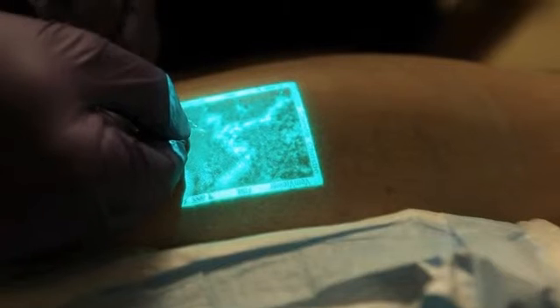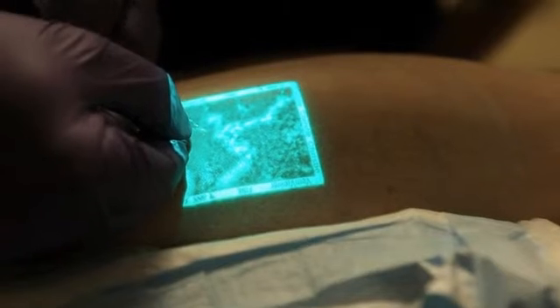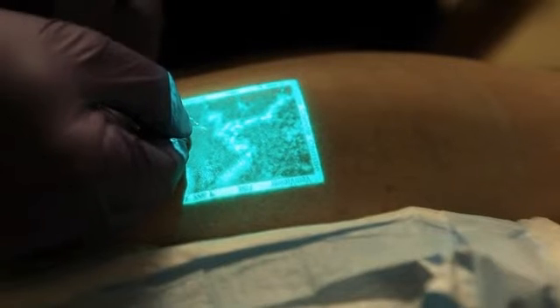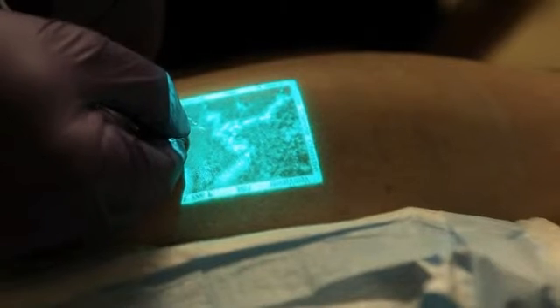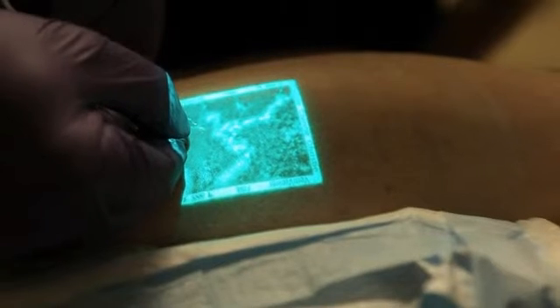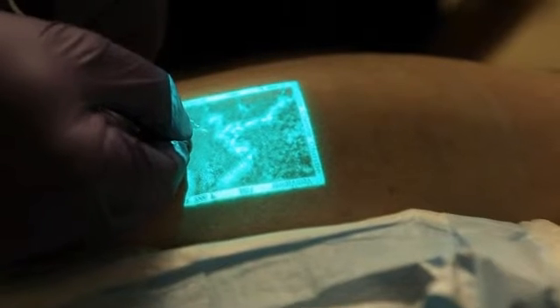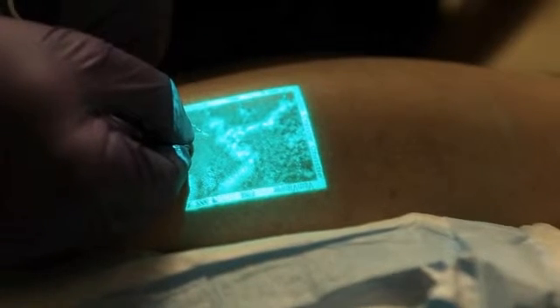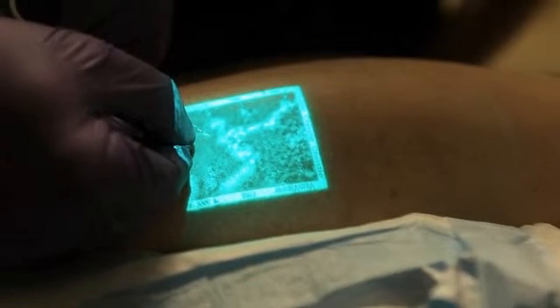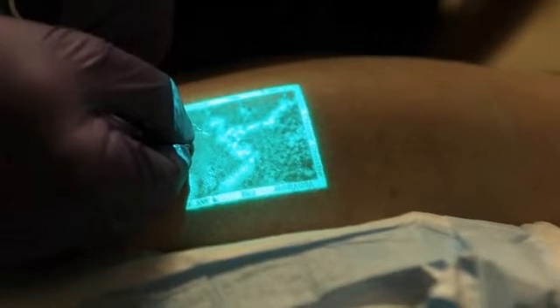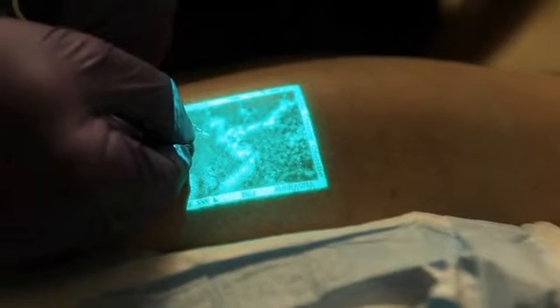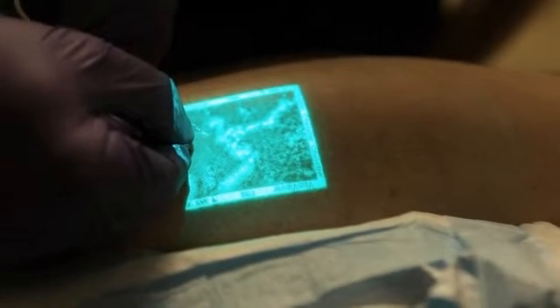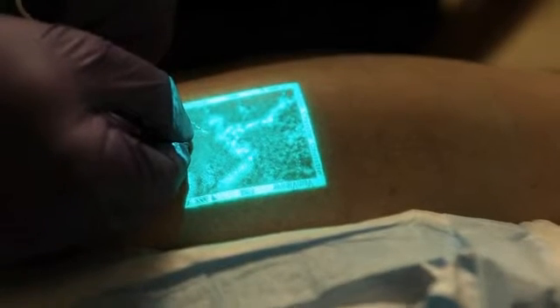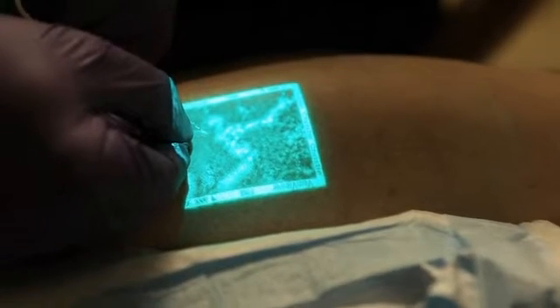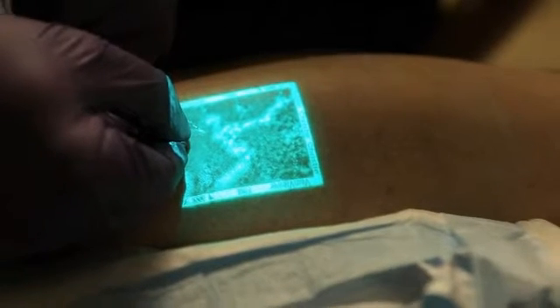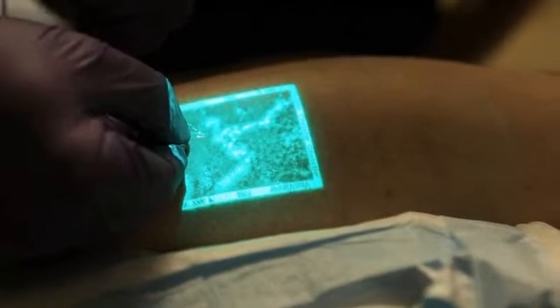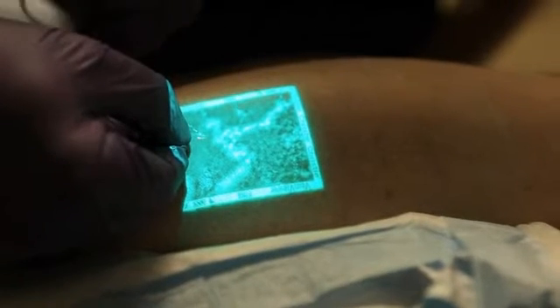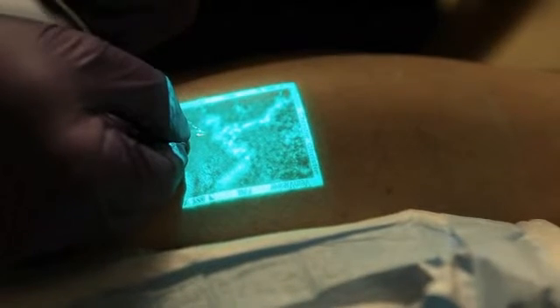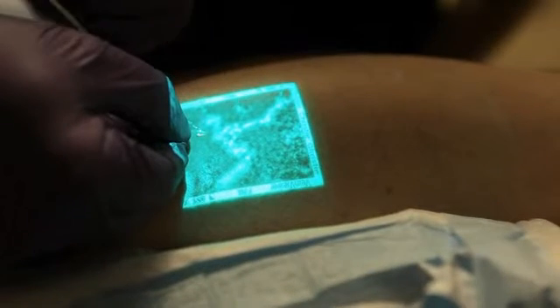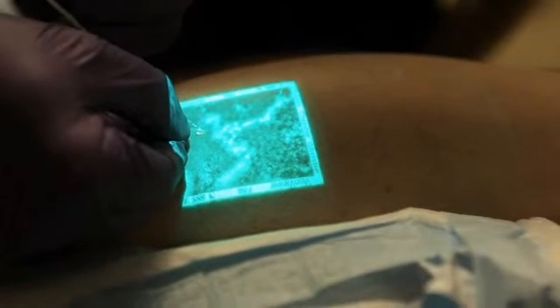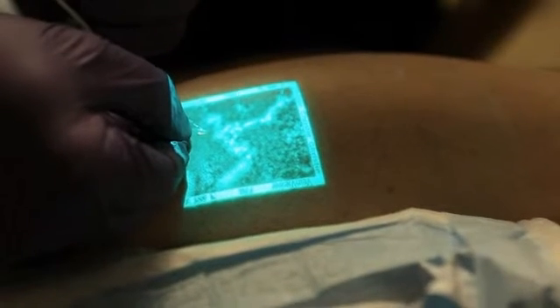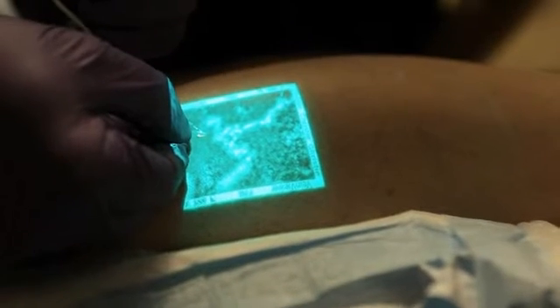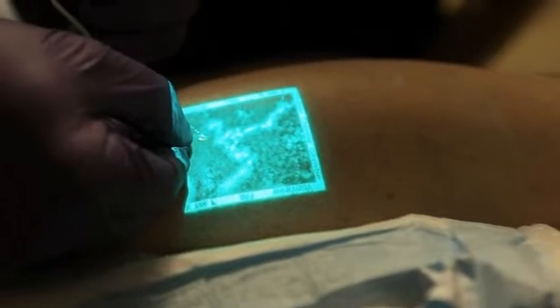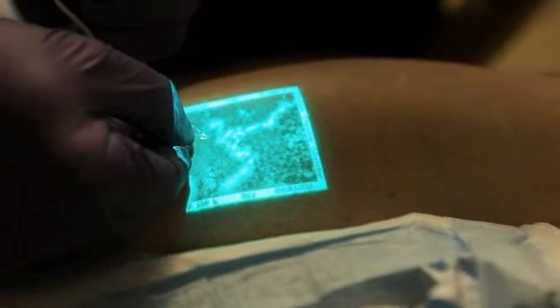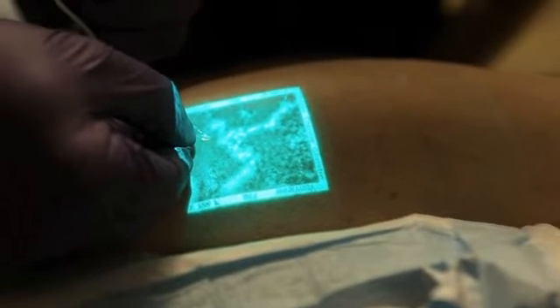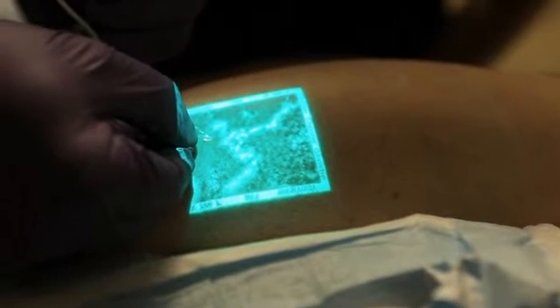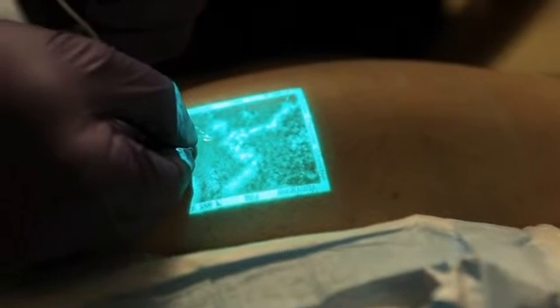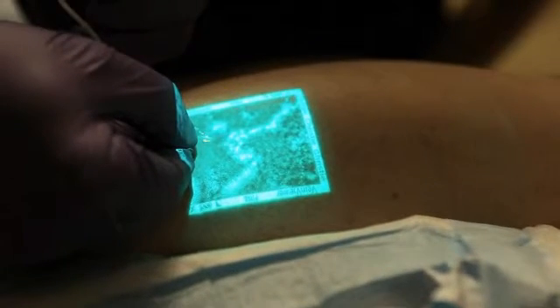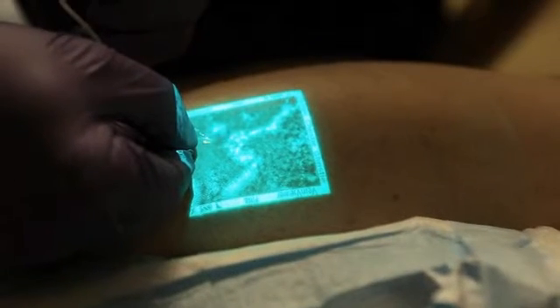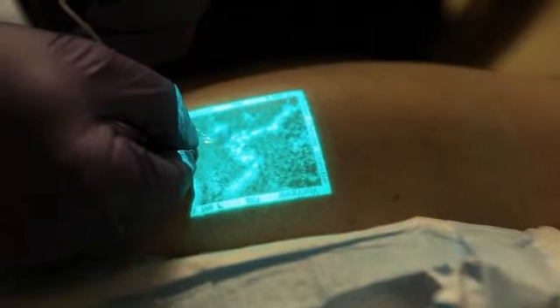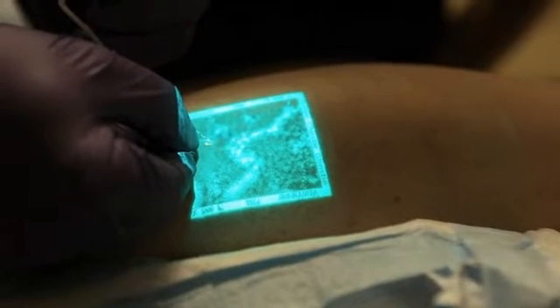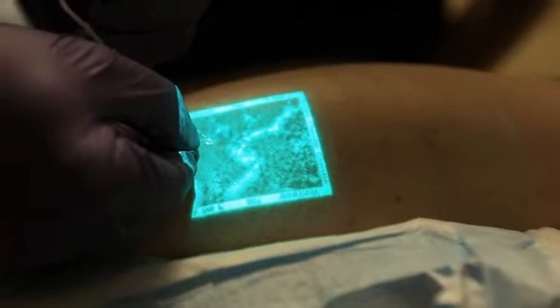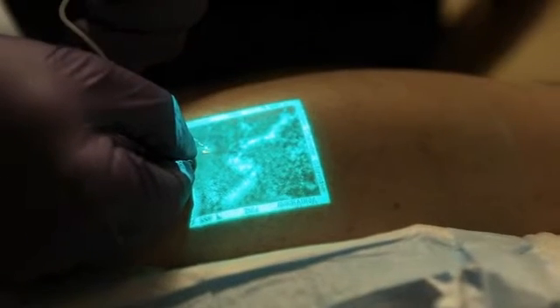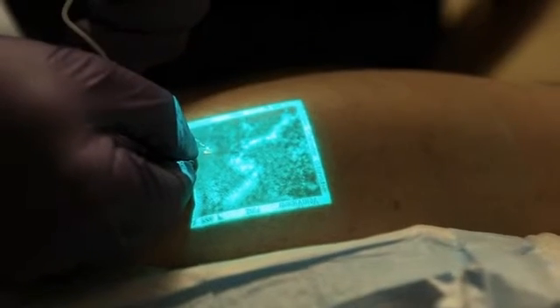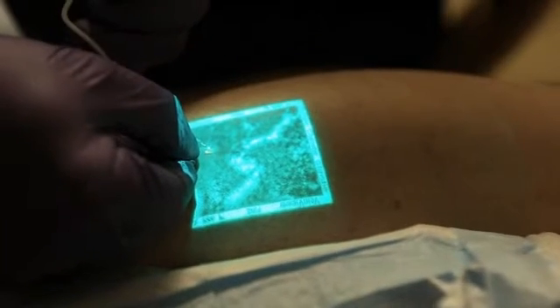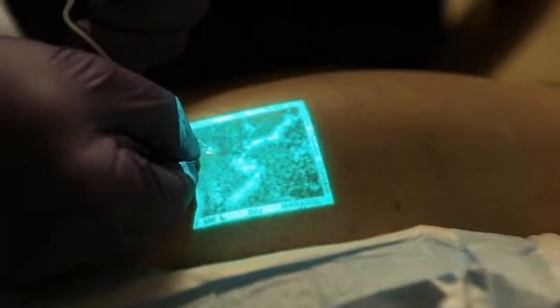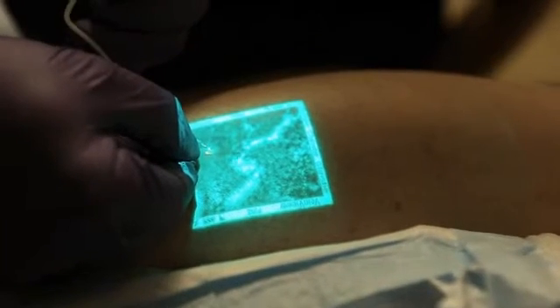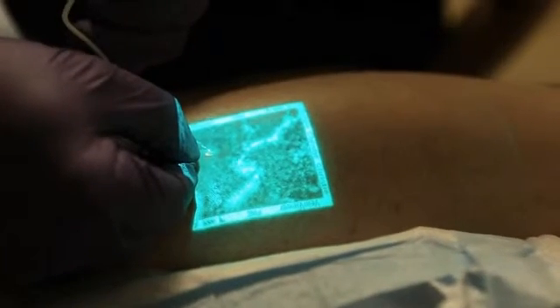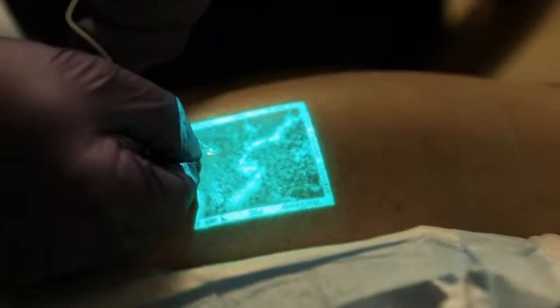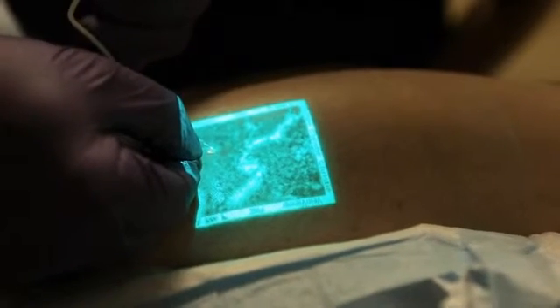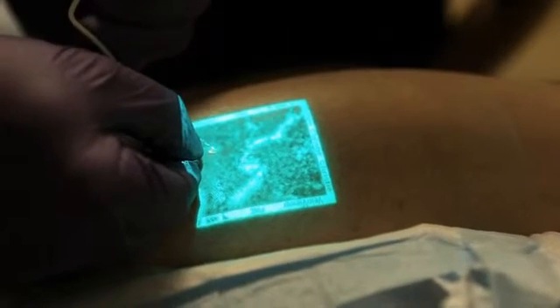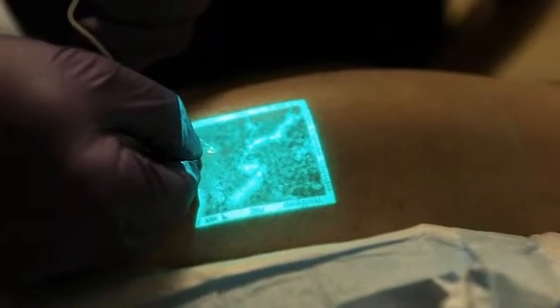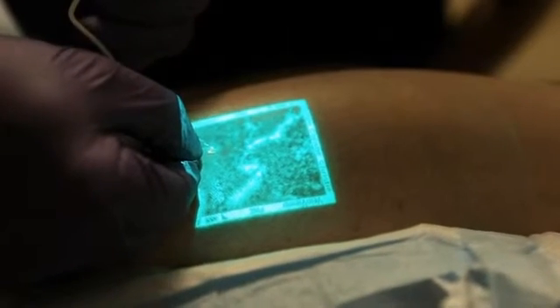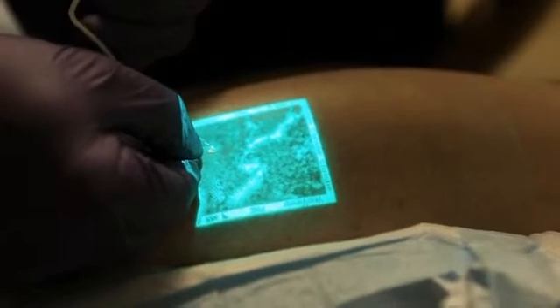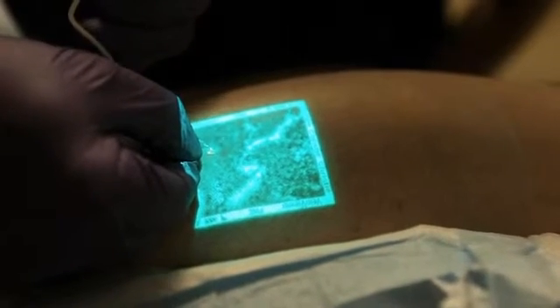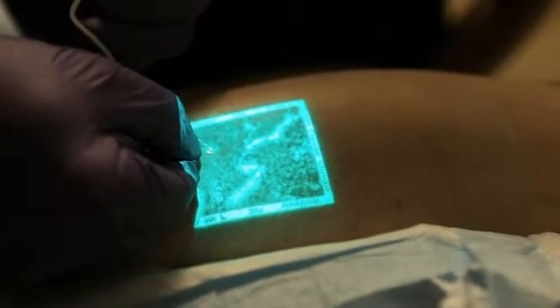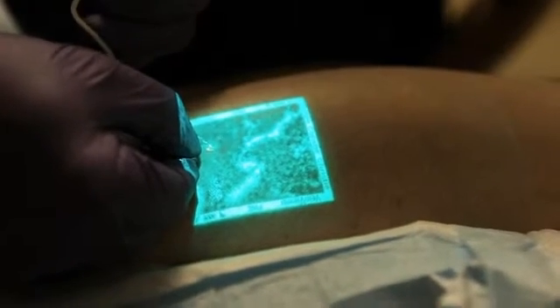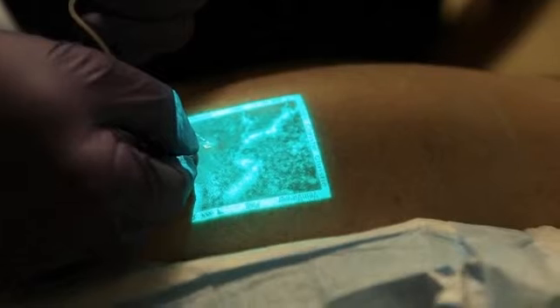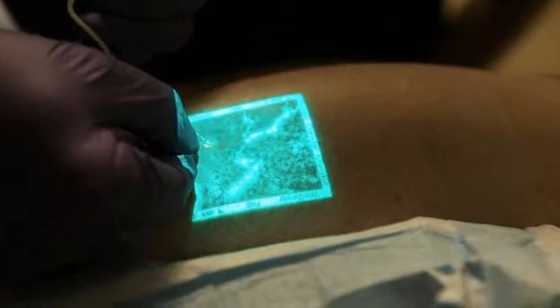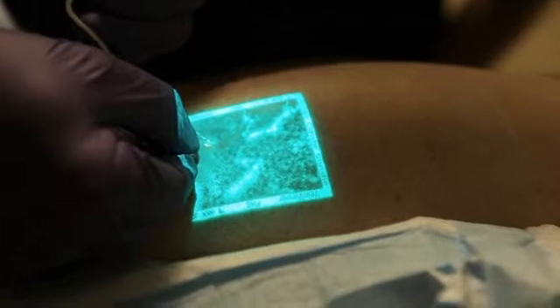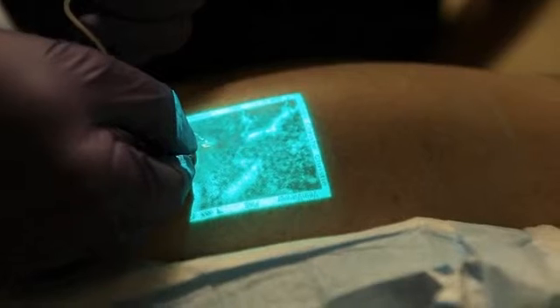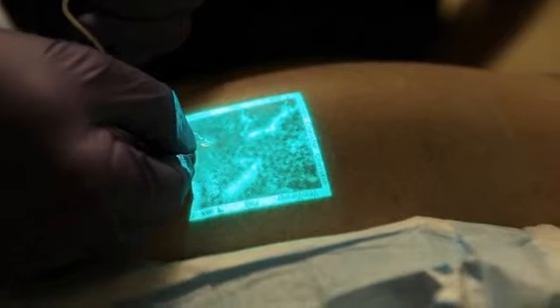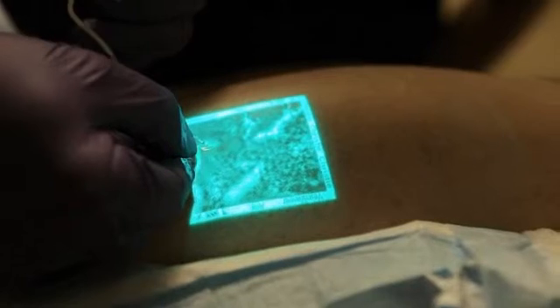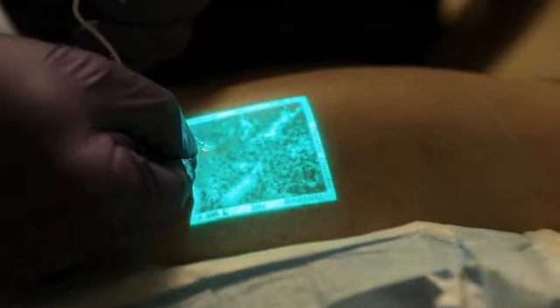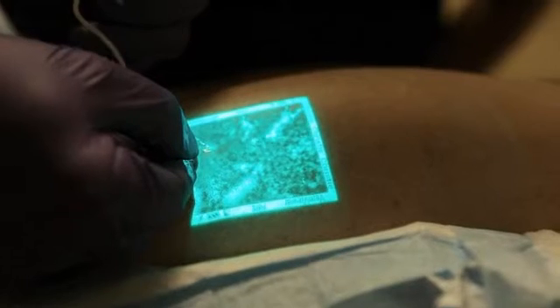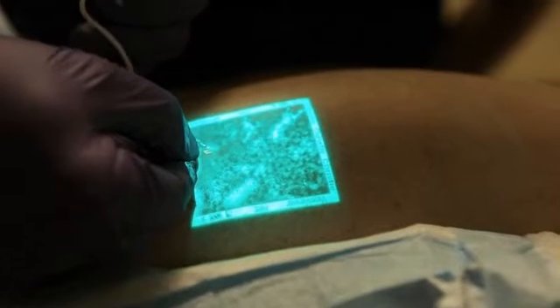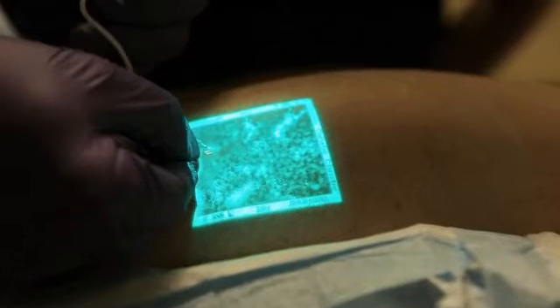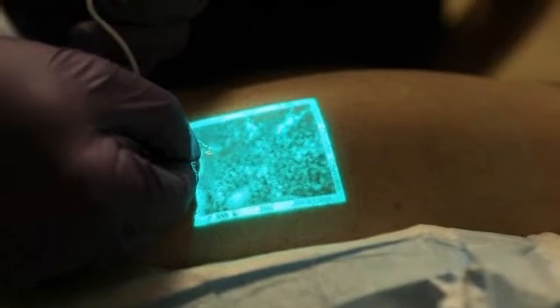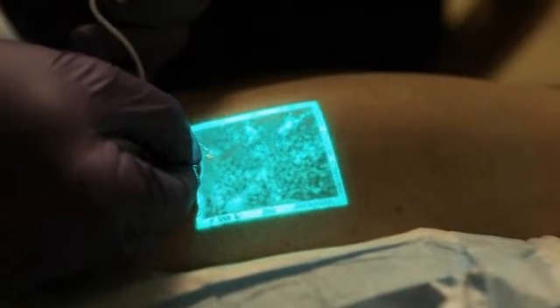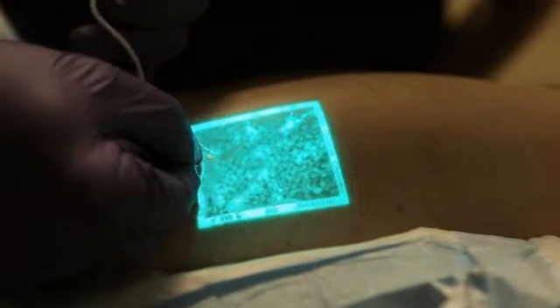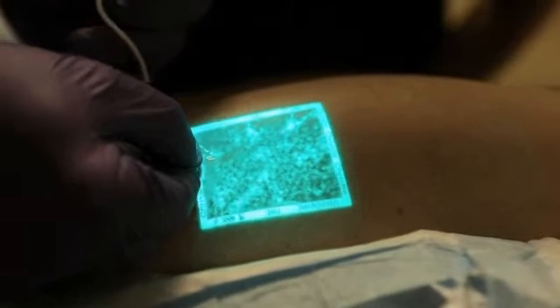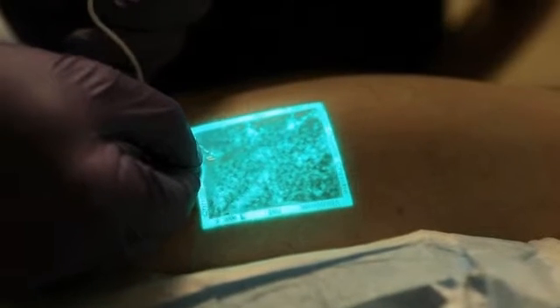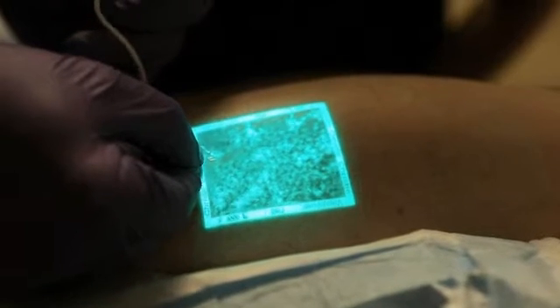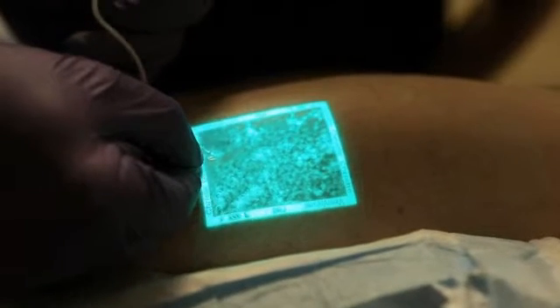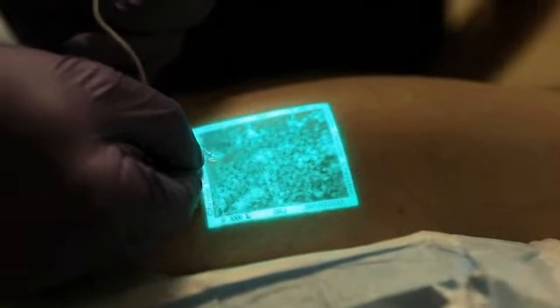As the sclerosant is injected, you can watch the vein disappear to help ensure a successful treatment.